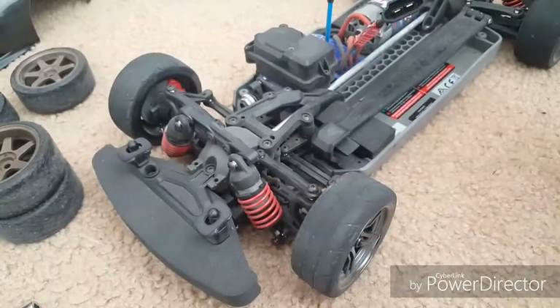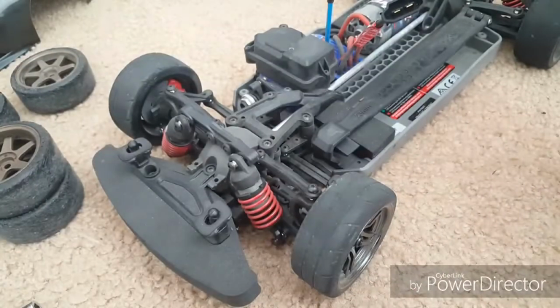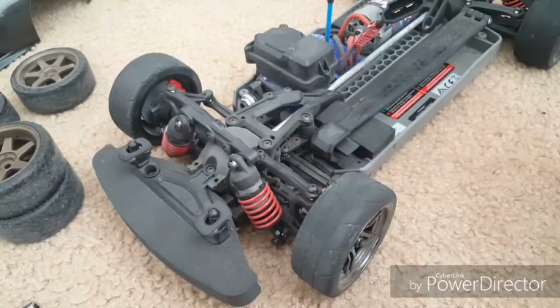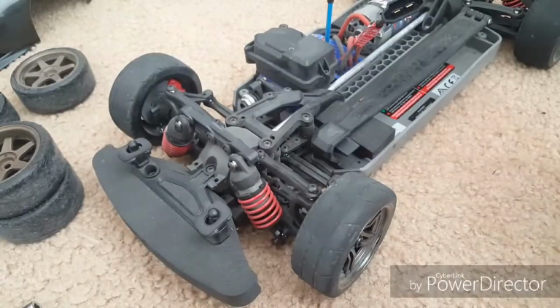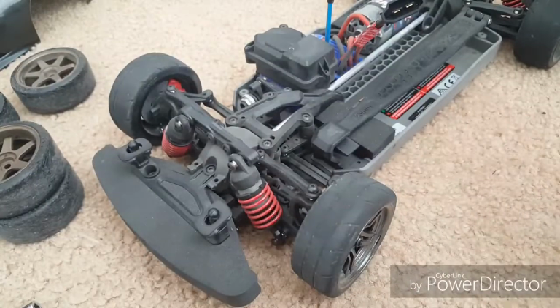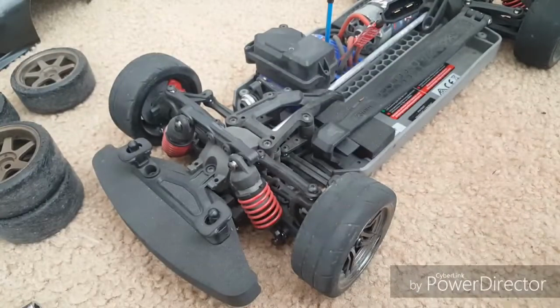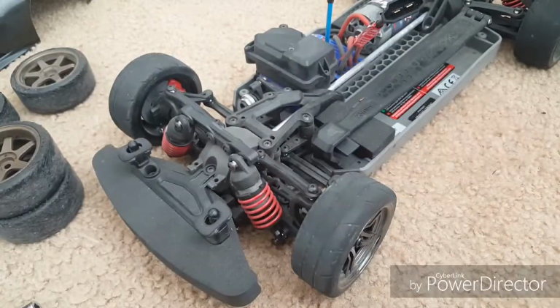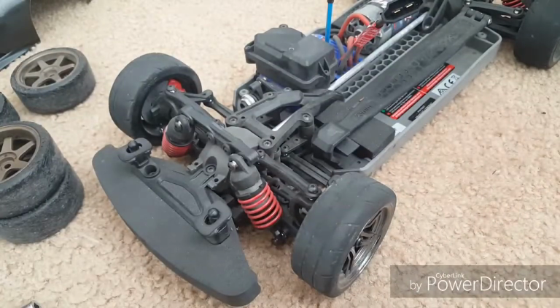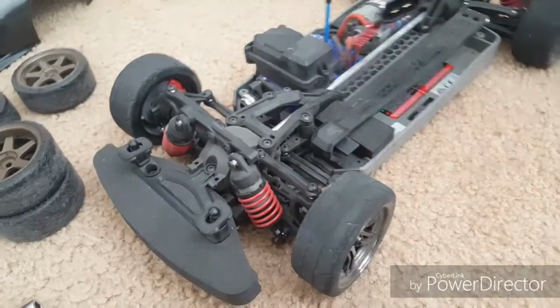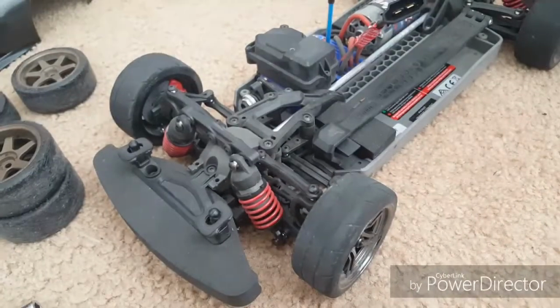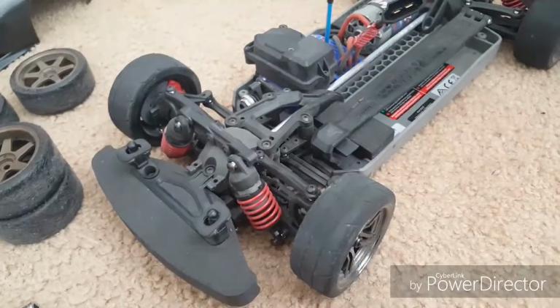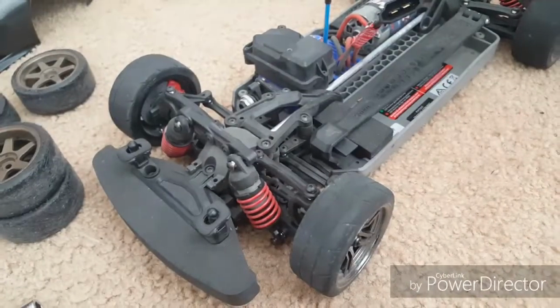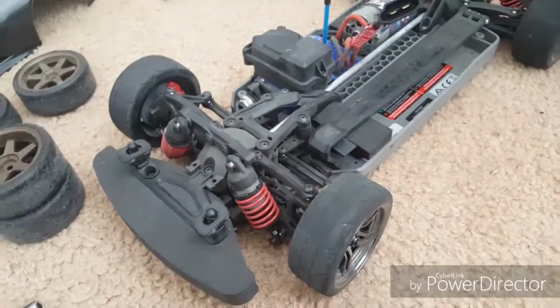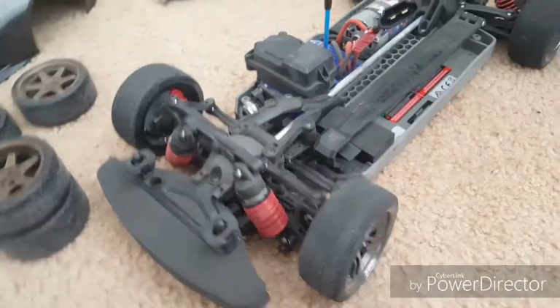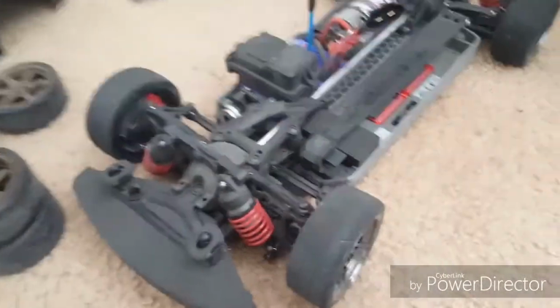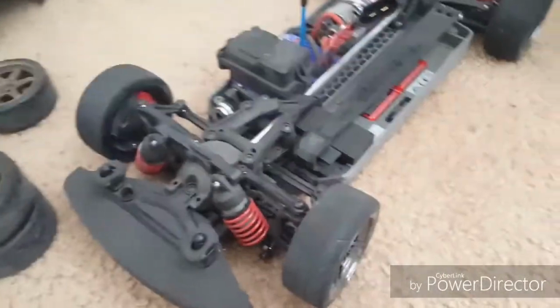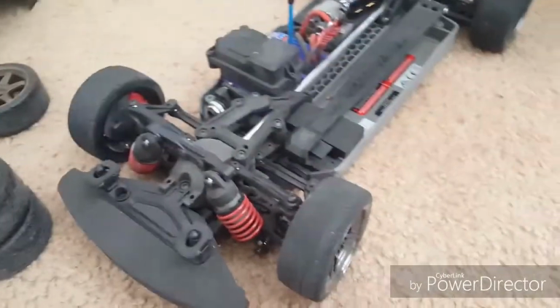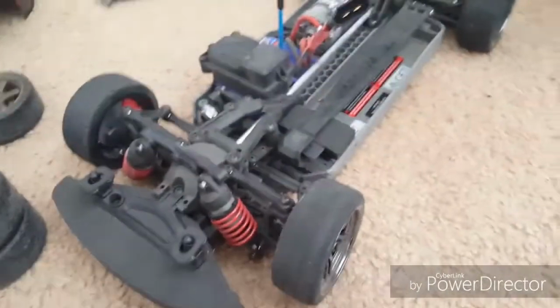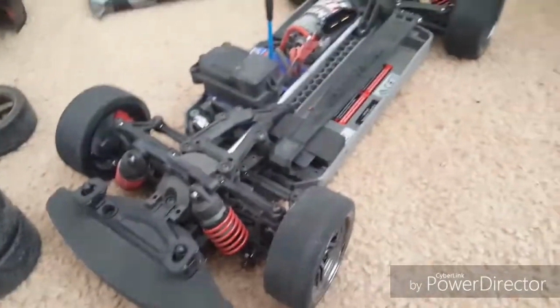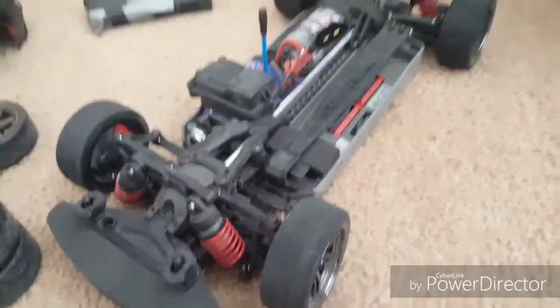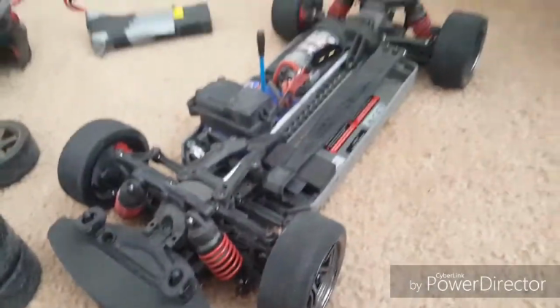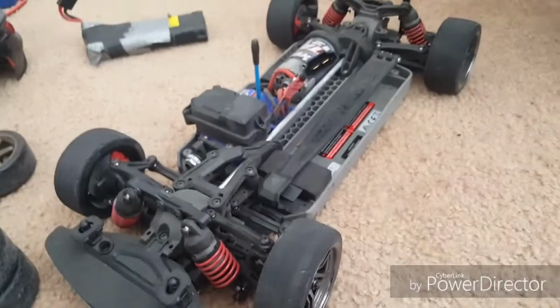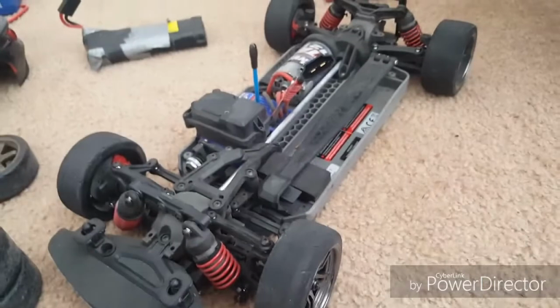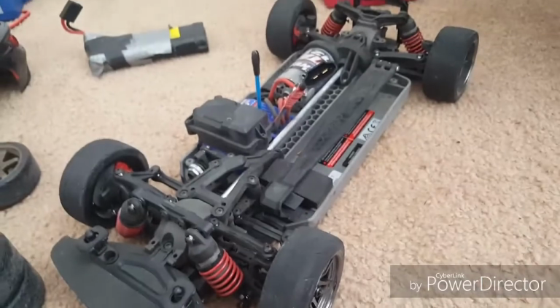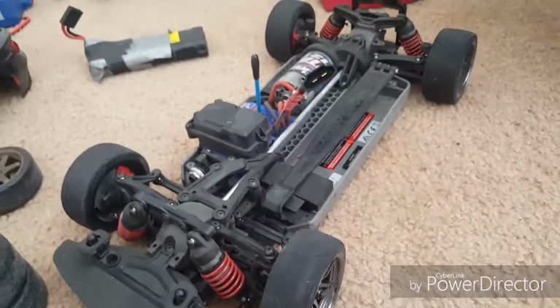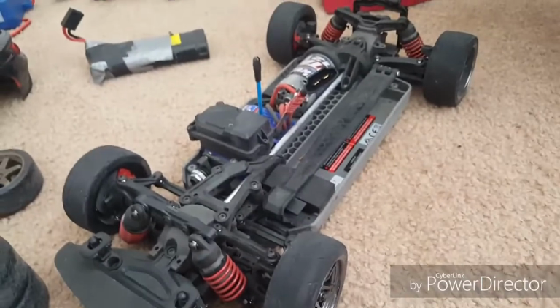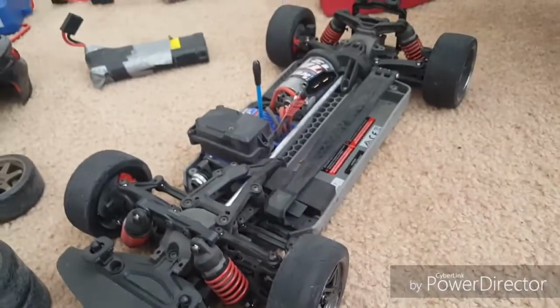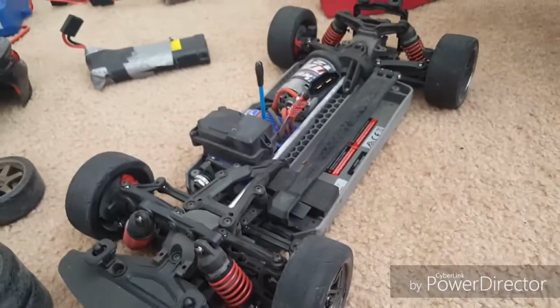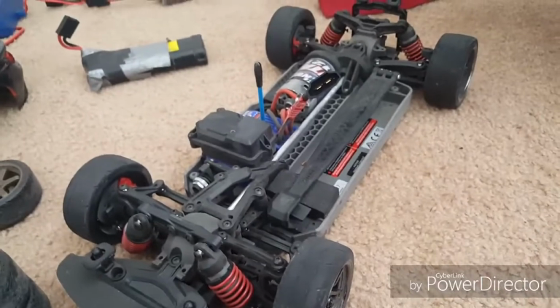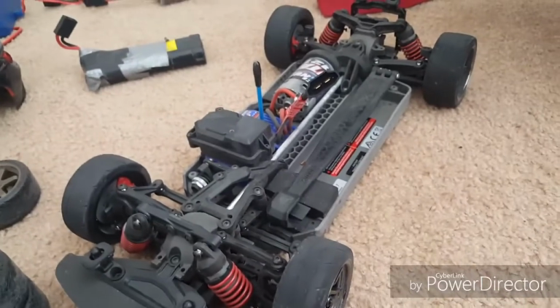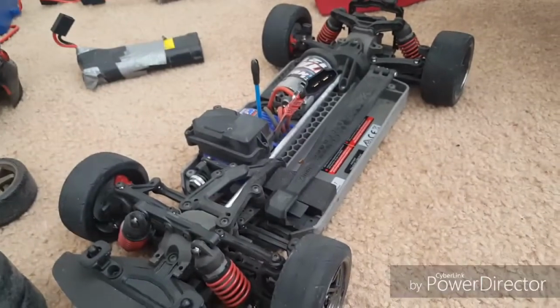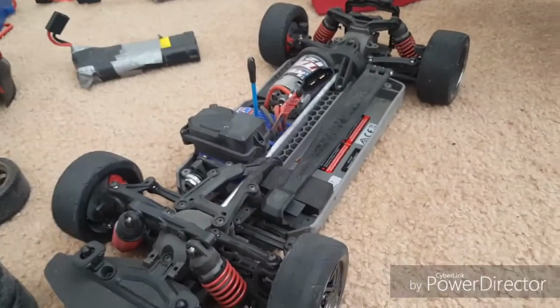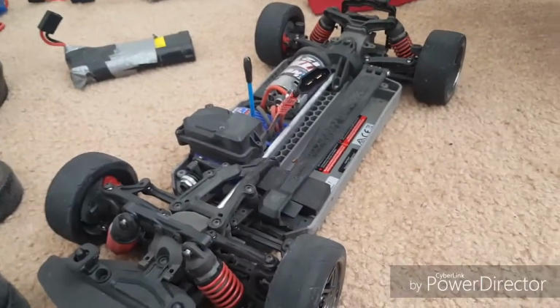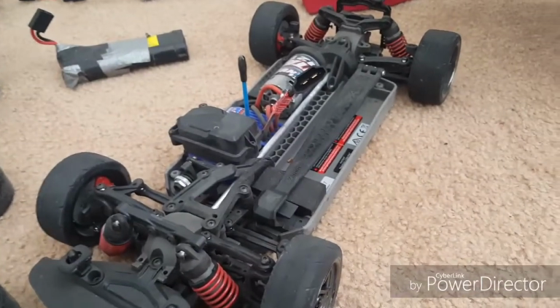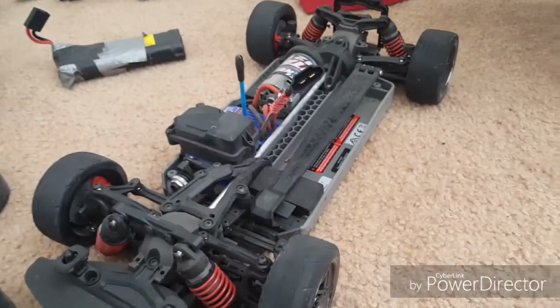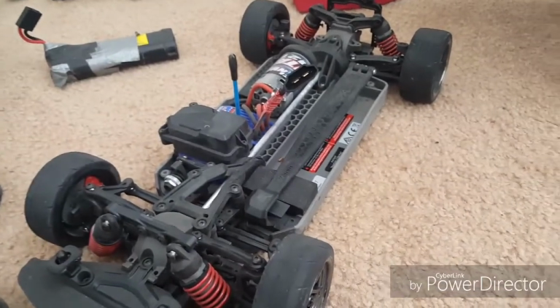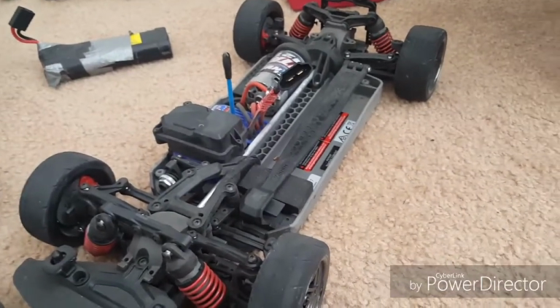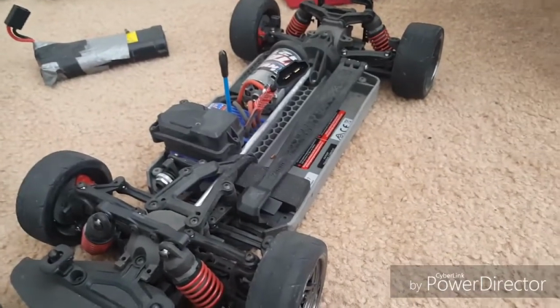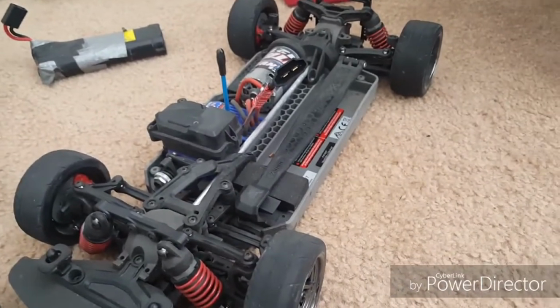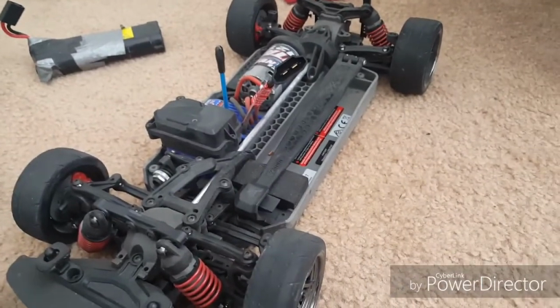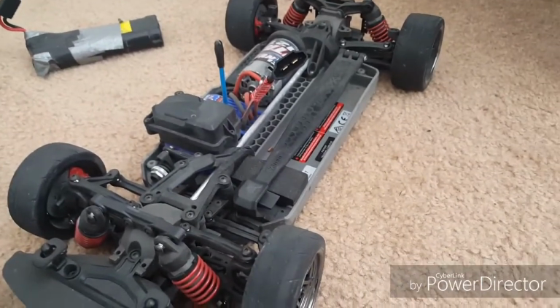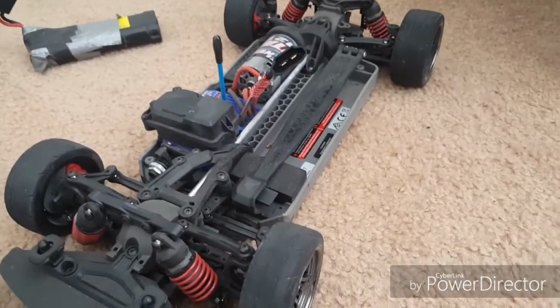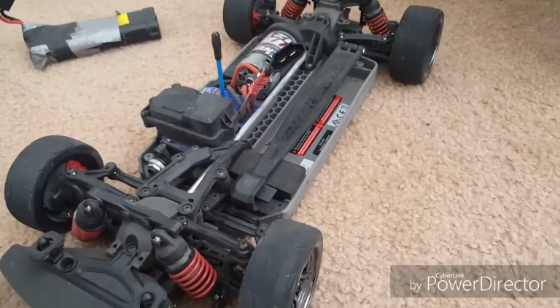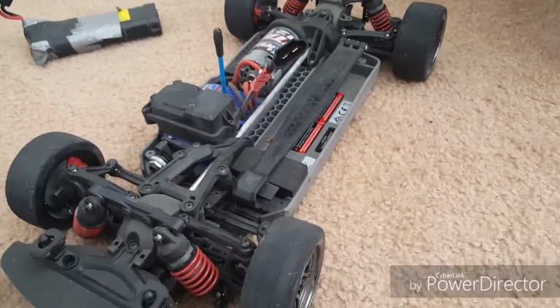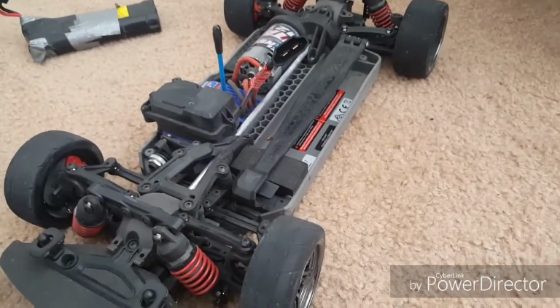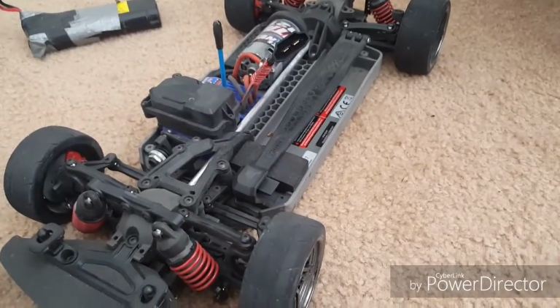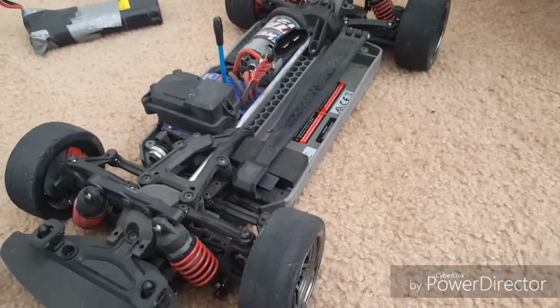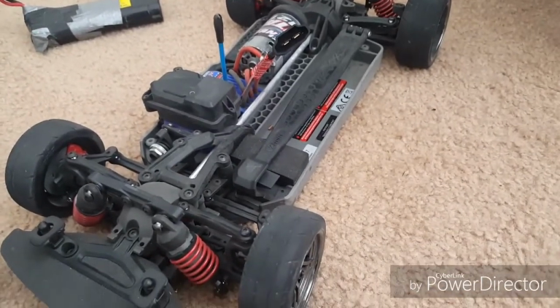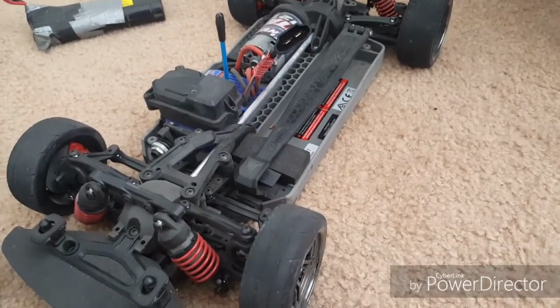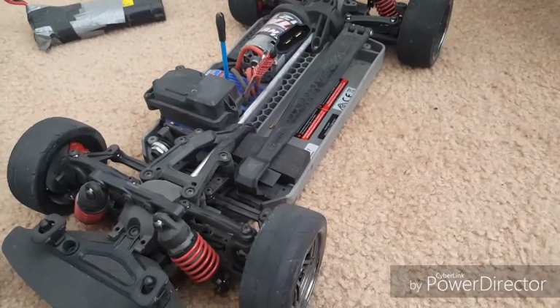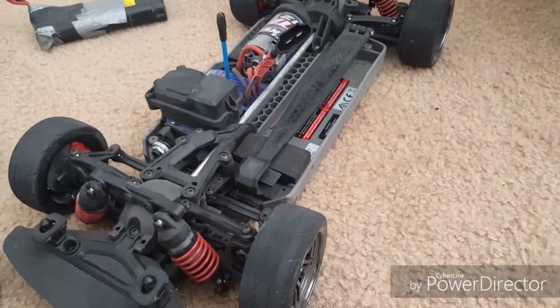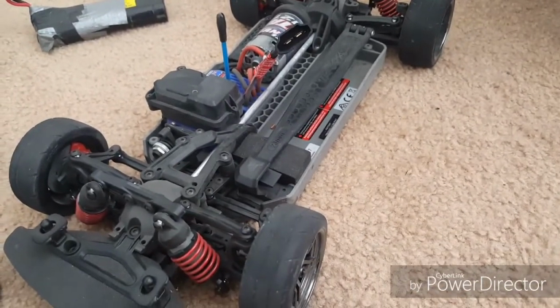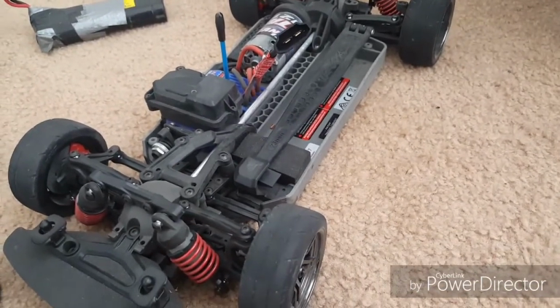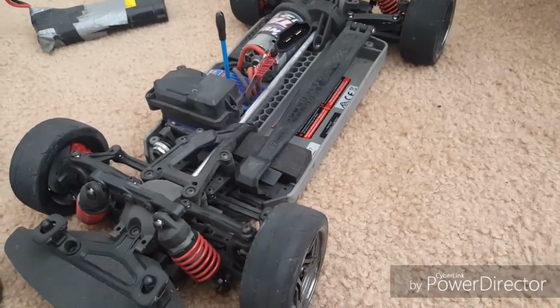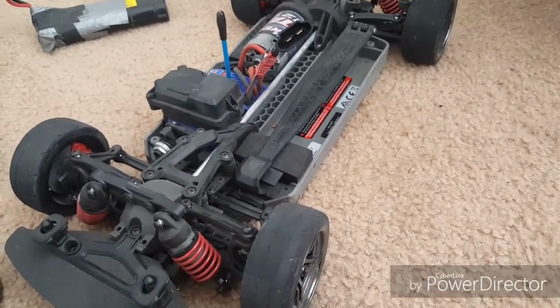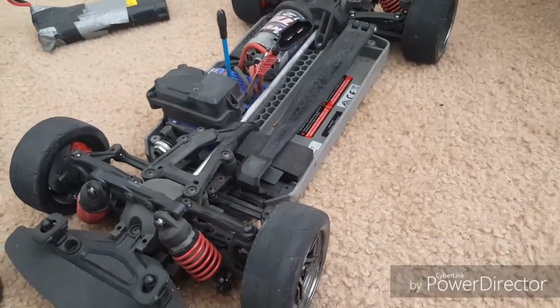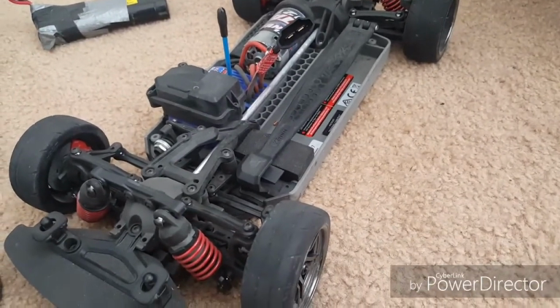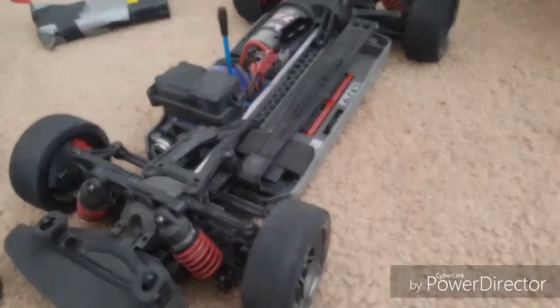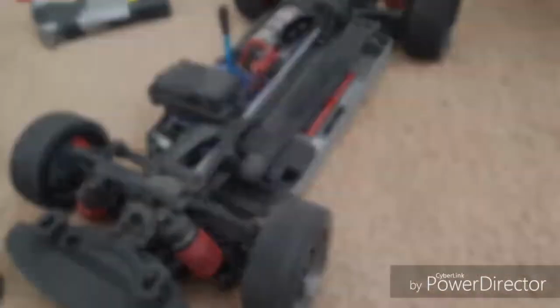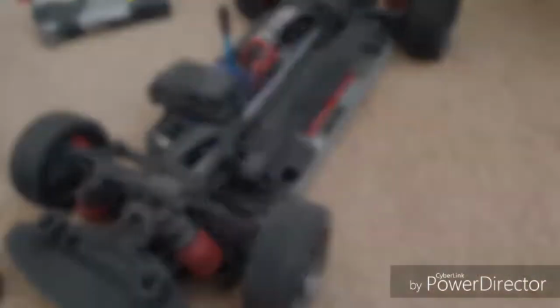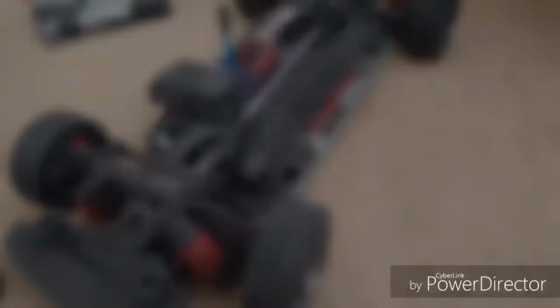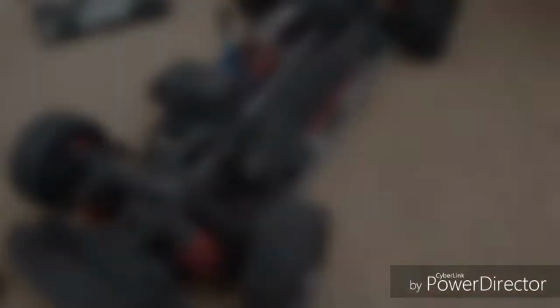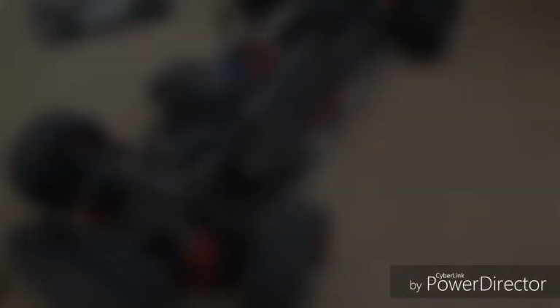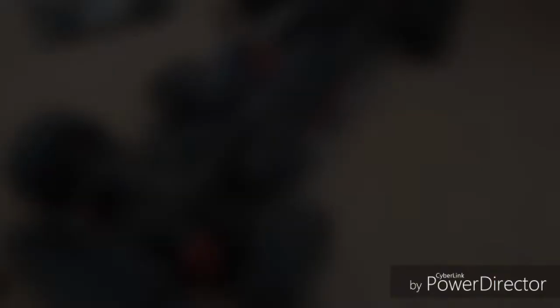There you guys have it — that's how you change tires on an RC car.